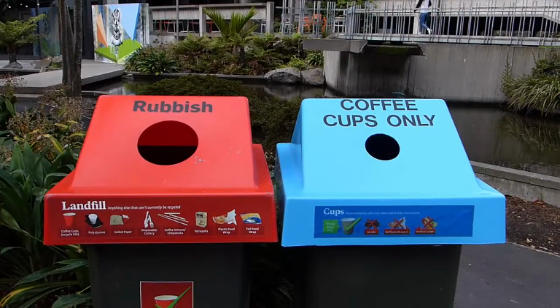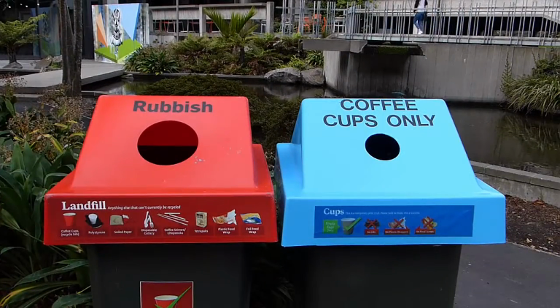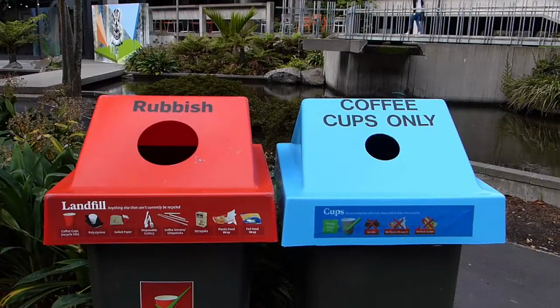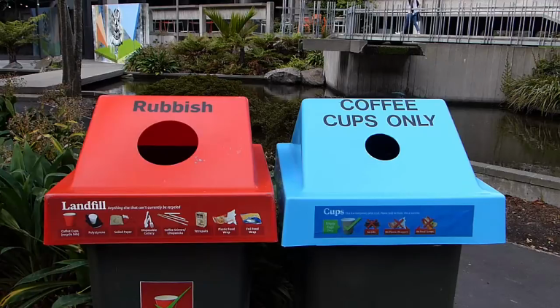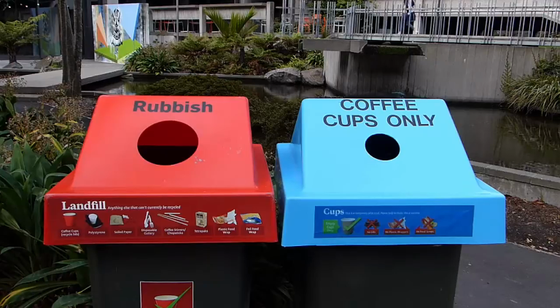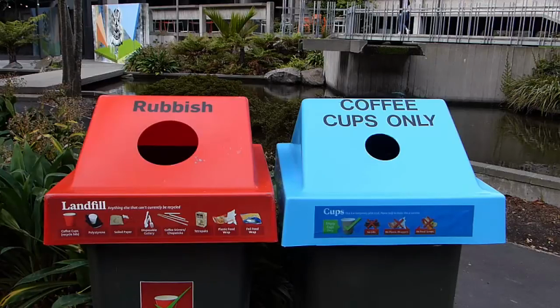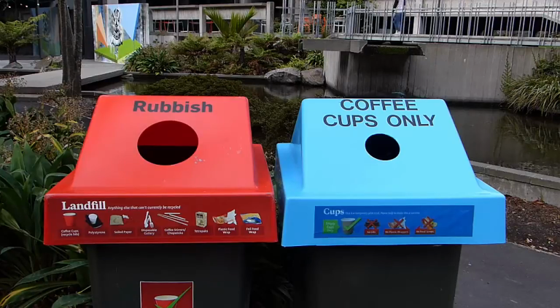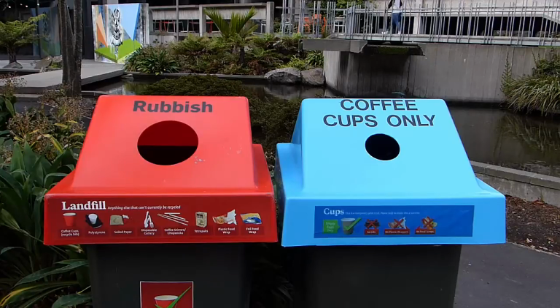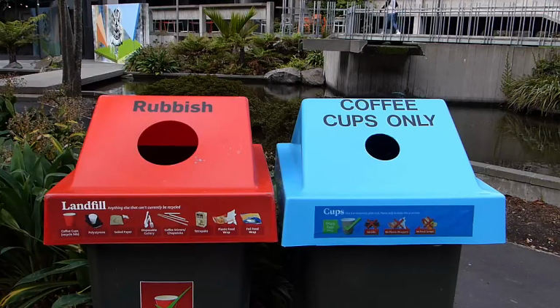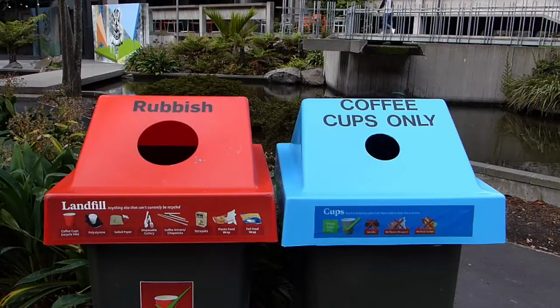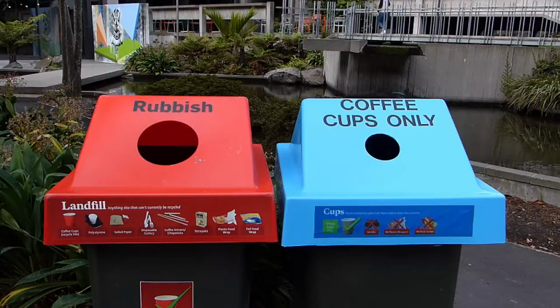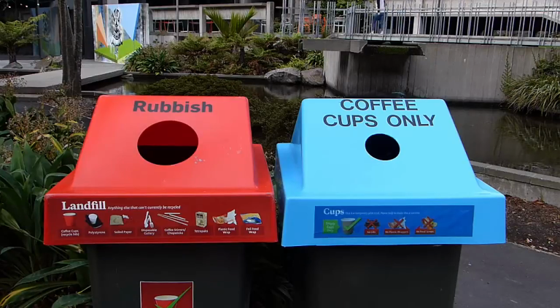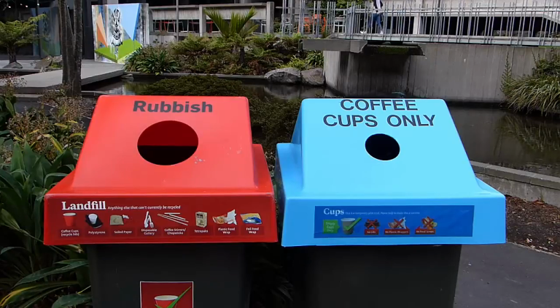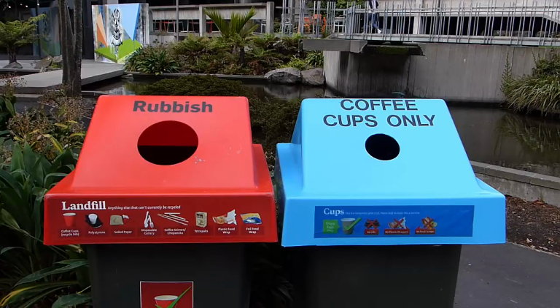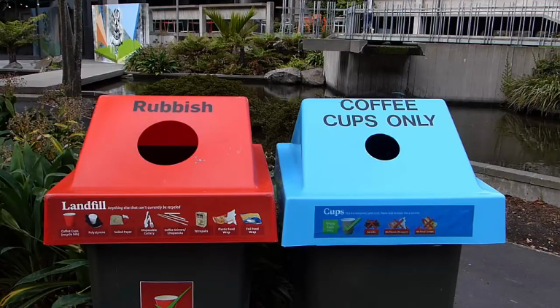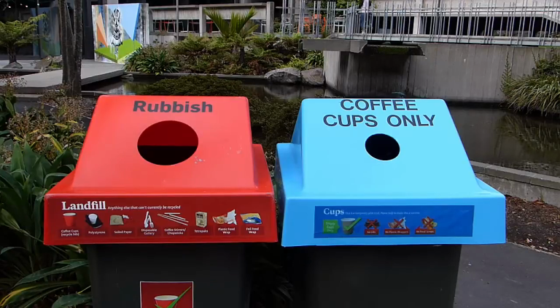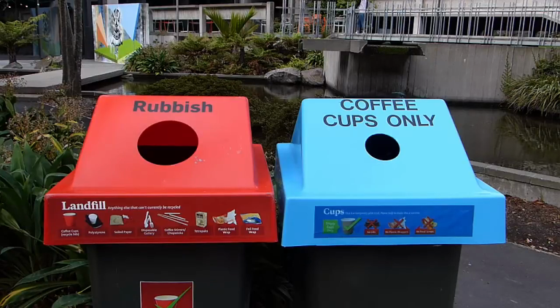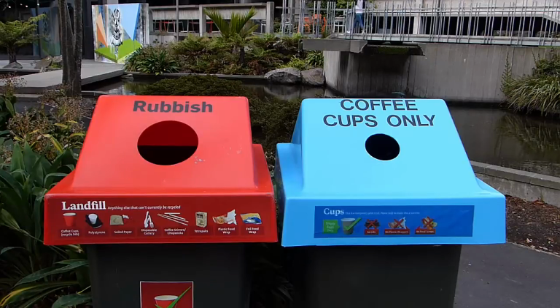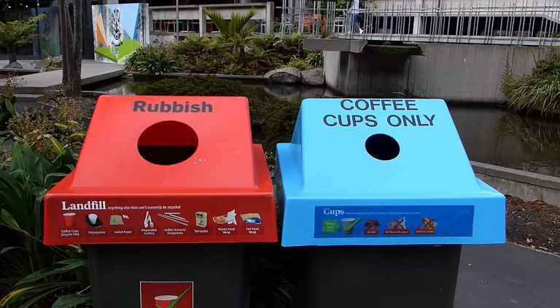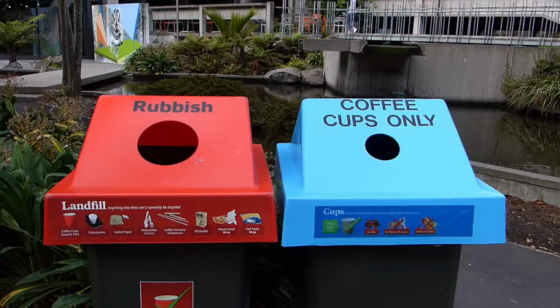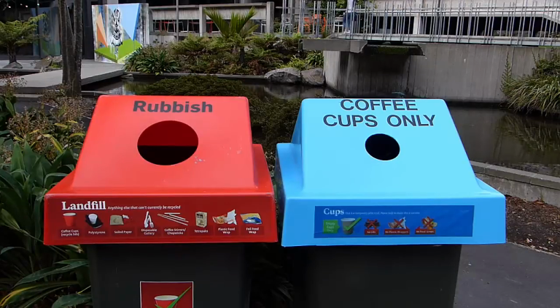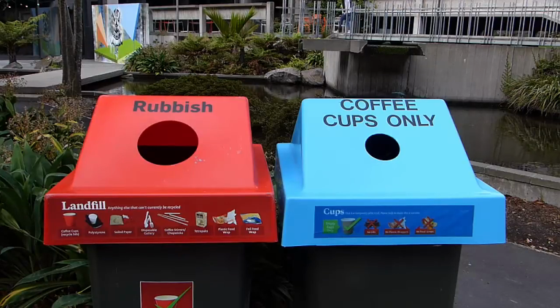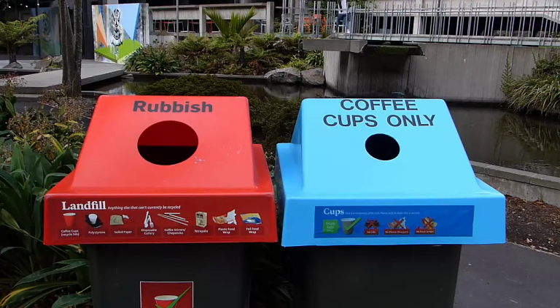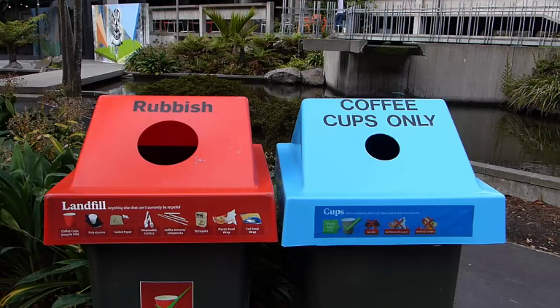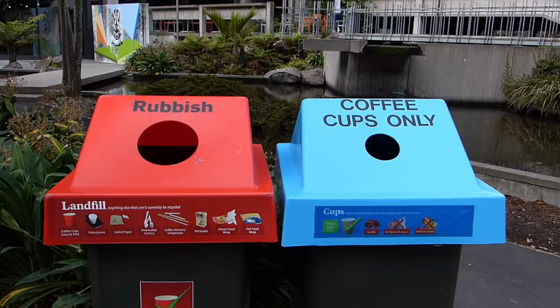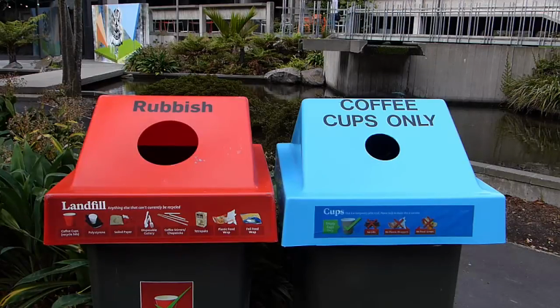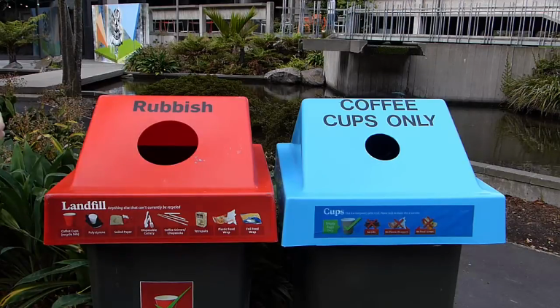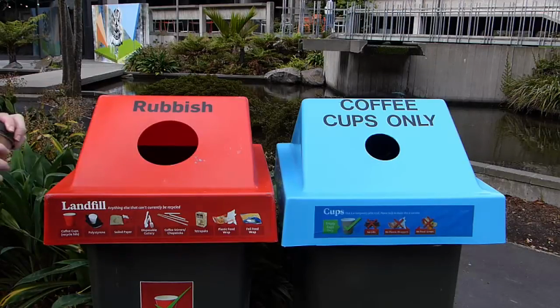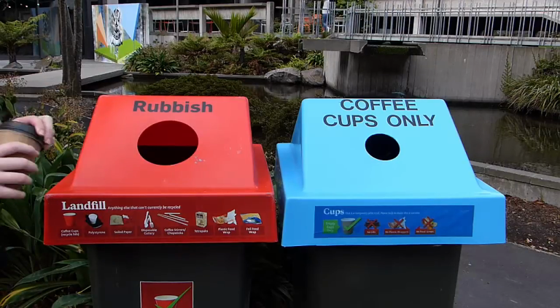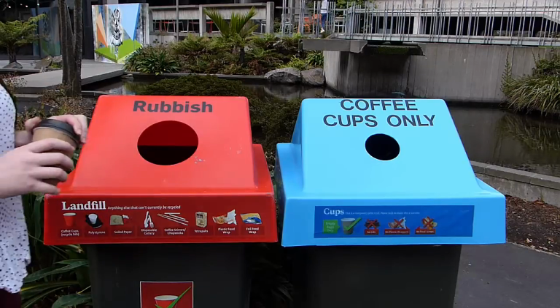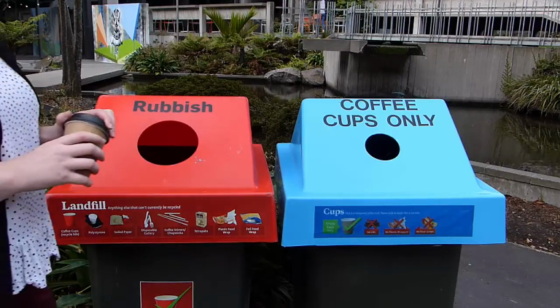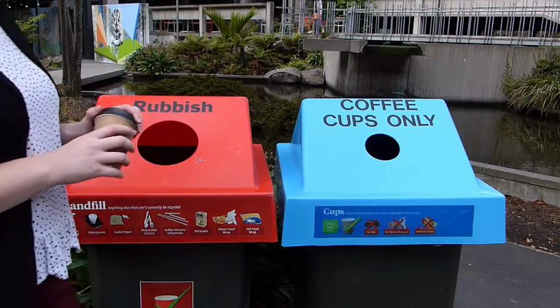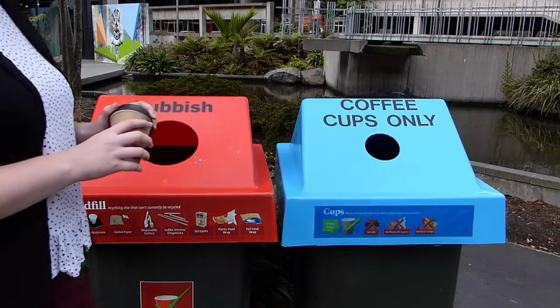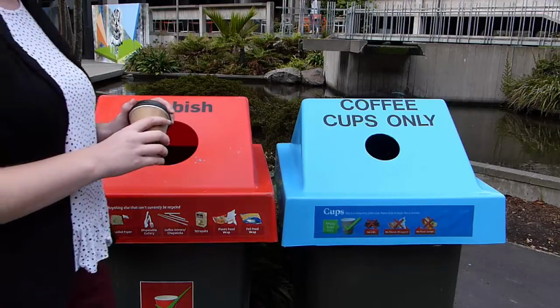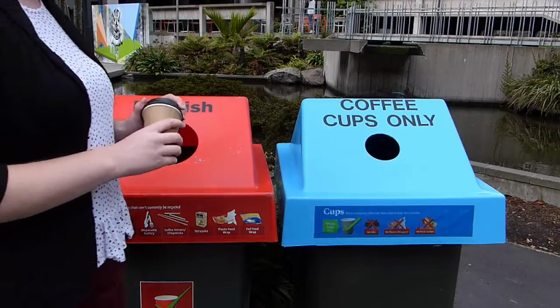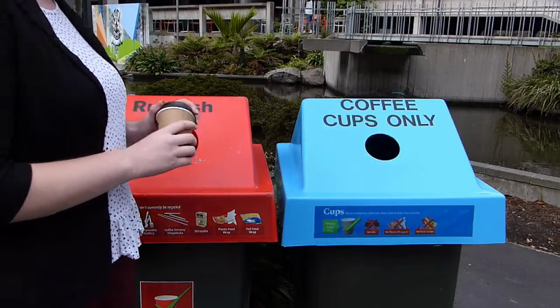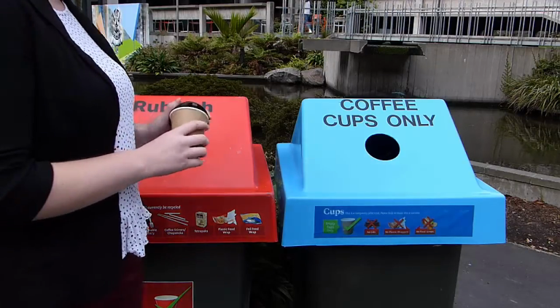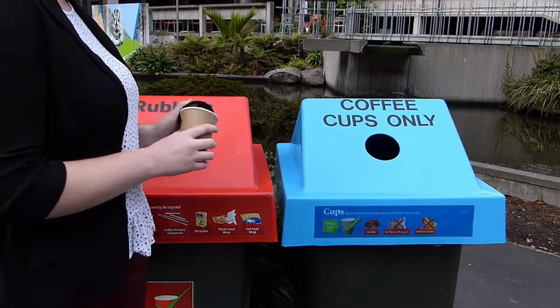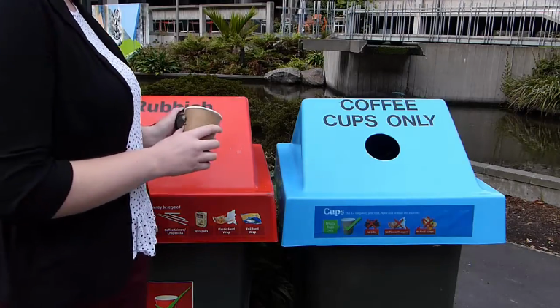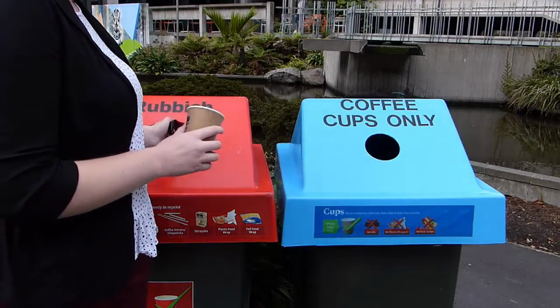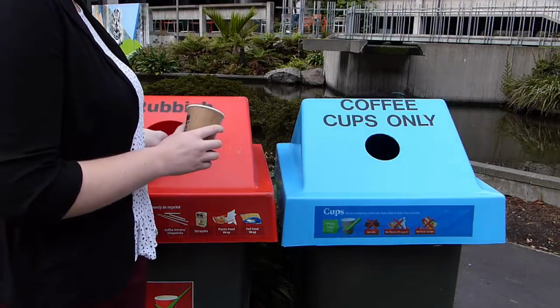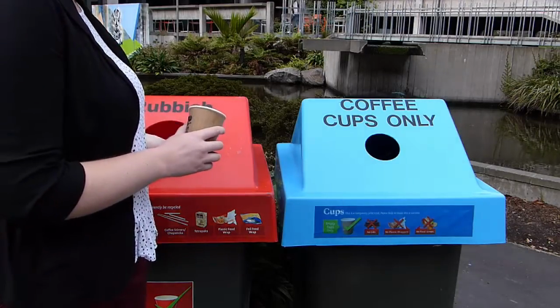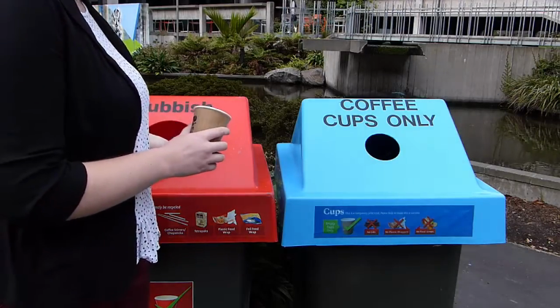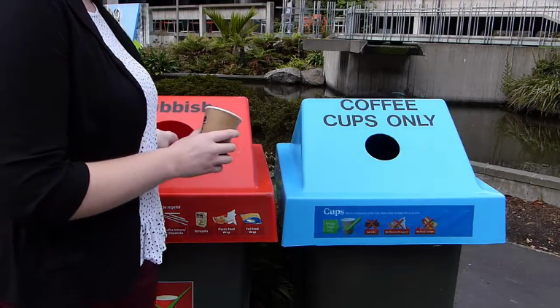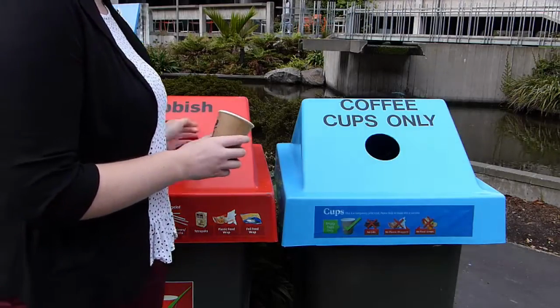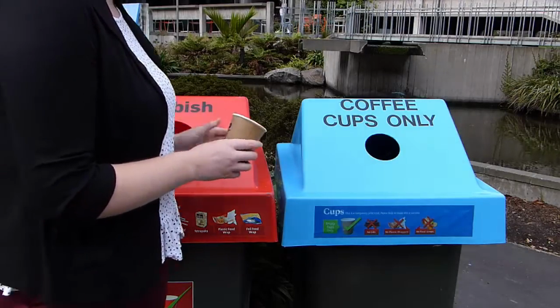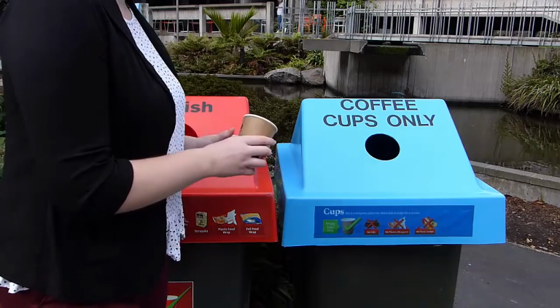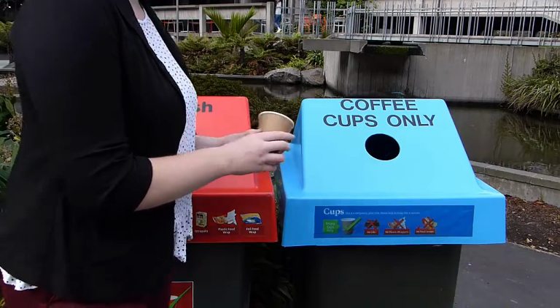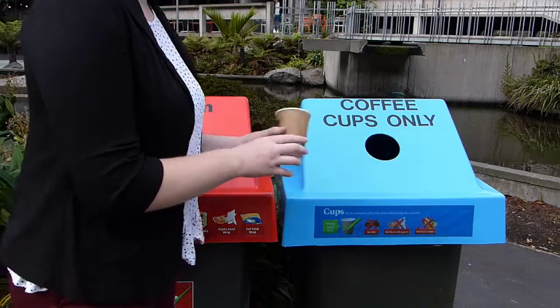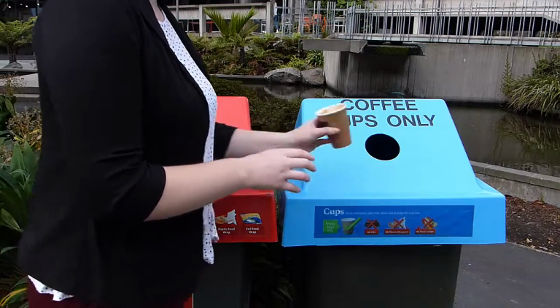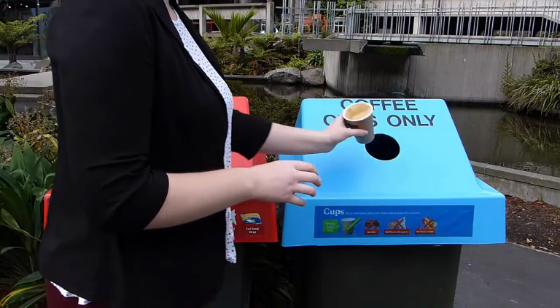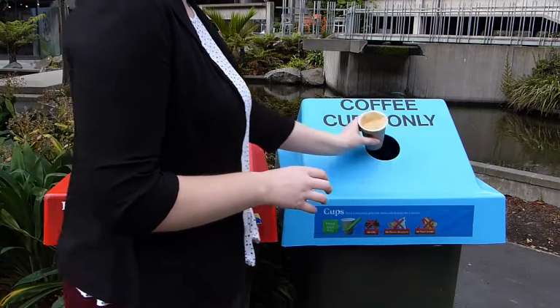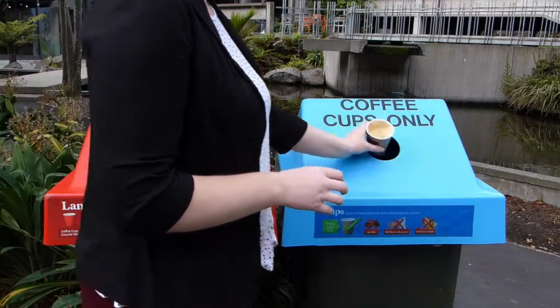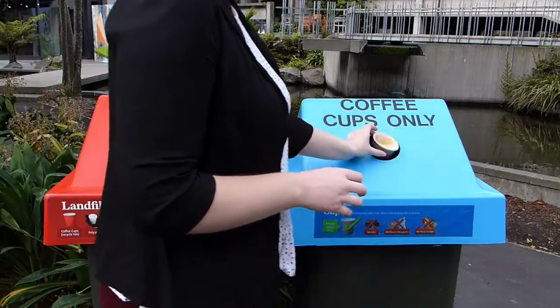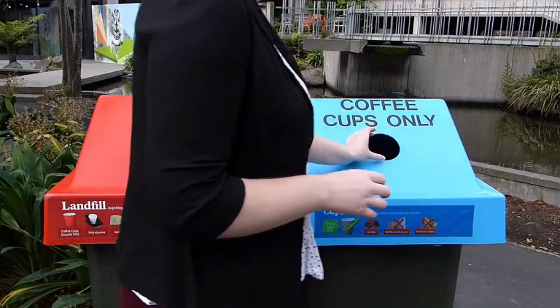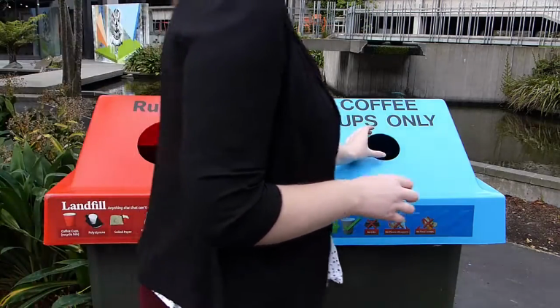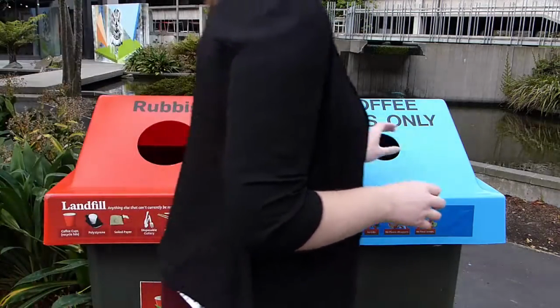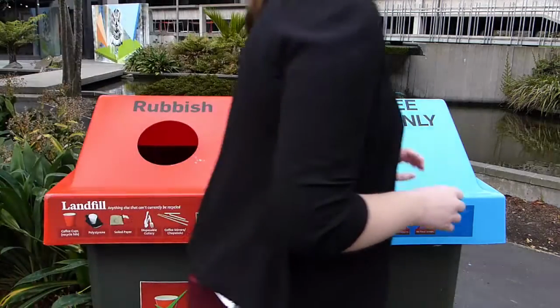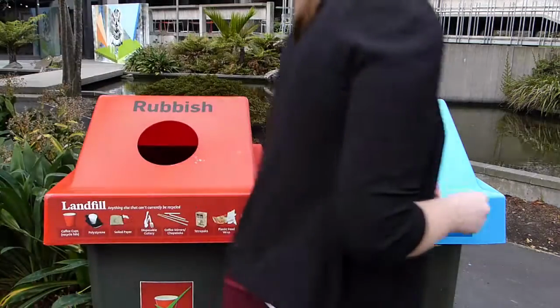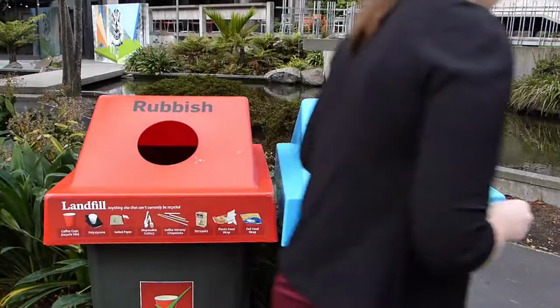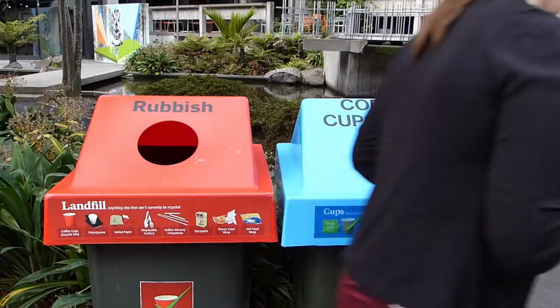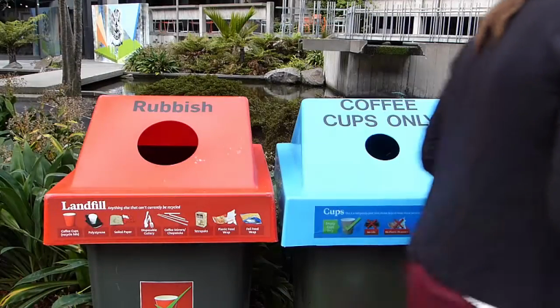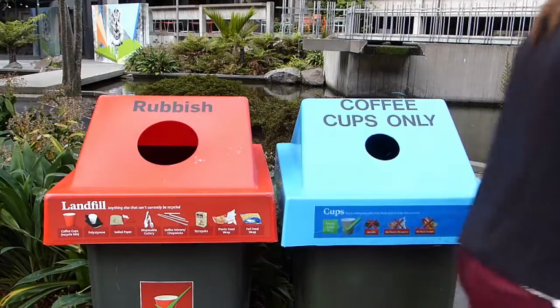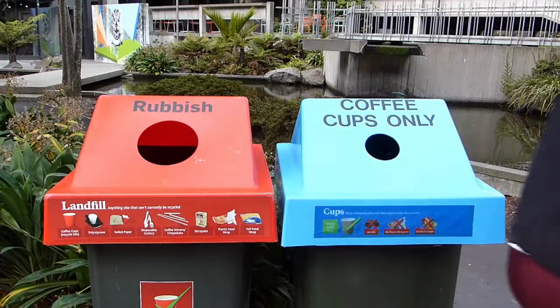Alternatively, you can place your empty coffee cup in one of the blue bins which are located near cafes around campus, but make sure you still put your lid in the red waste bin.